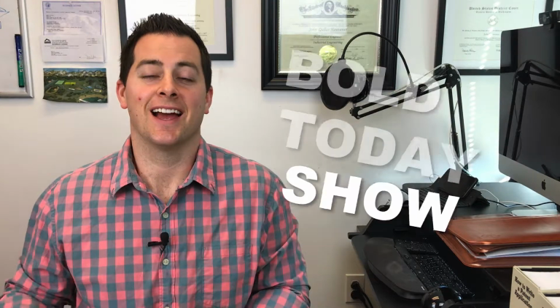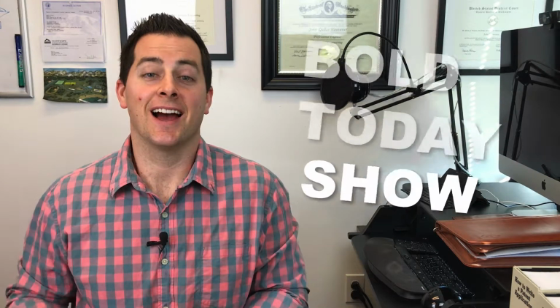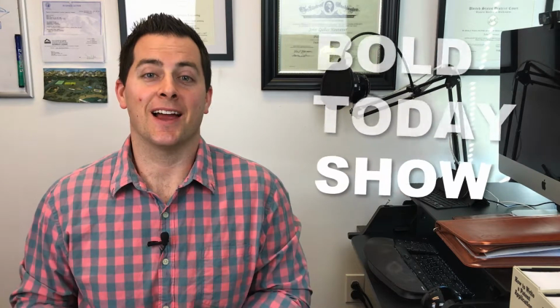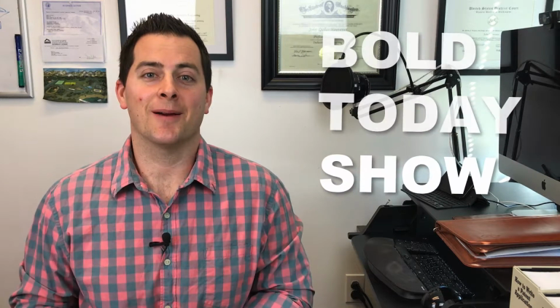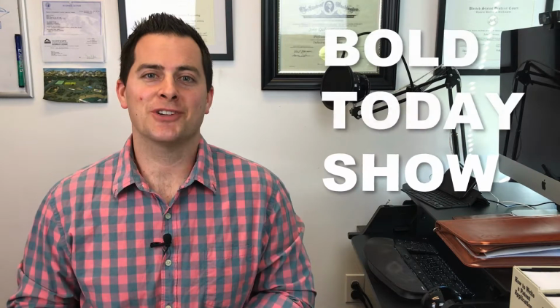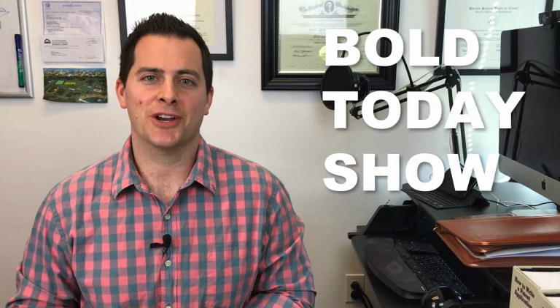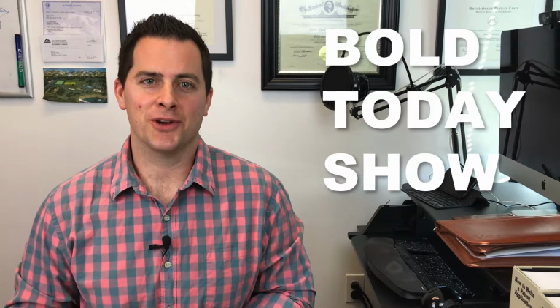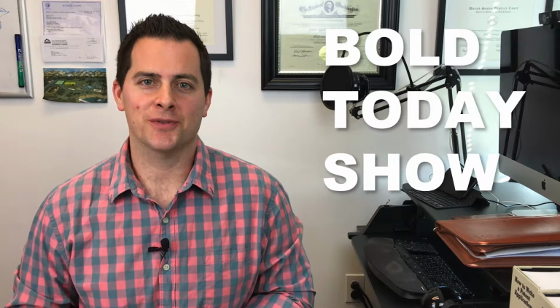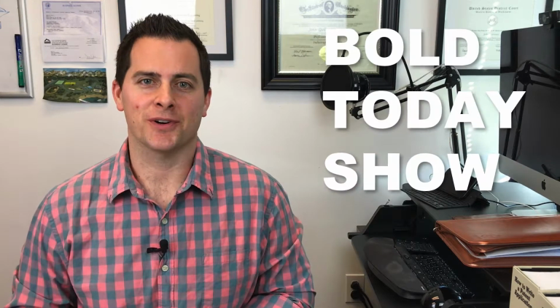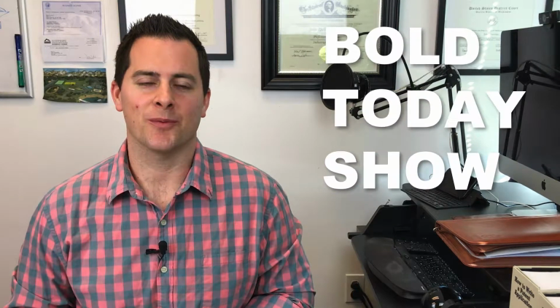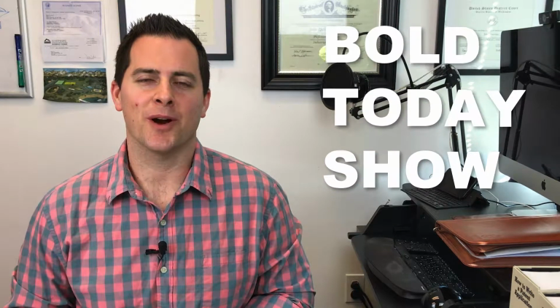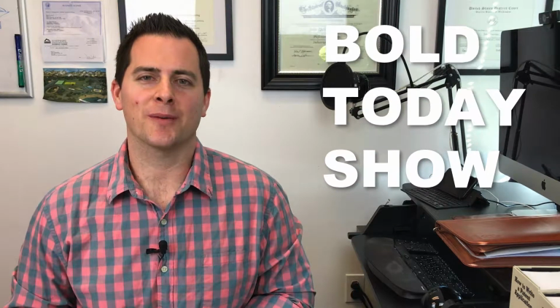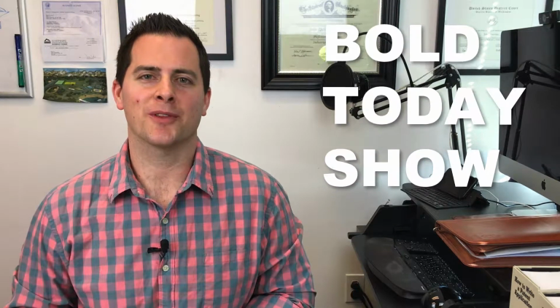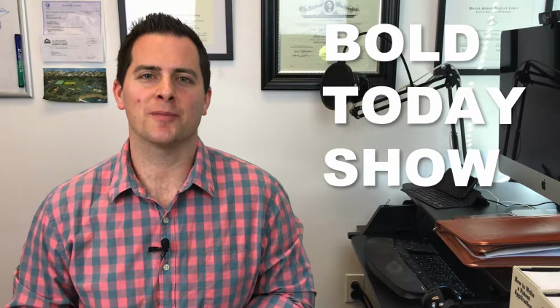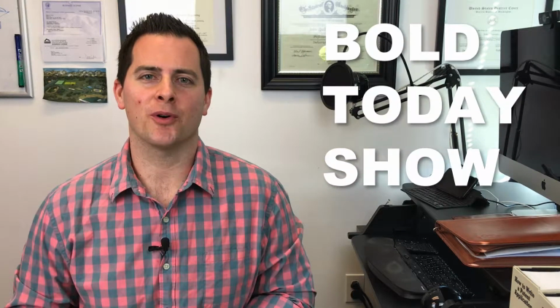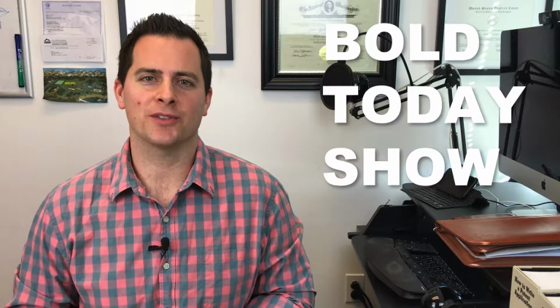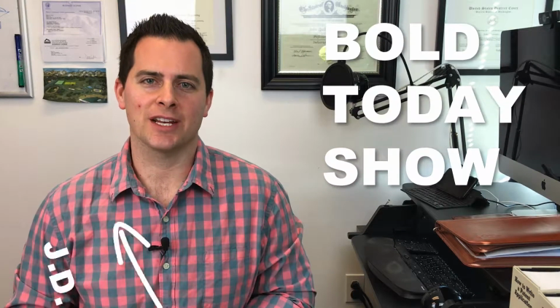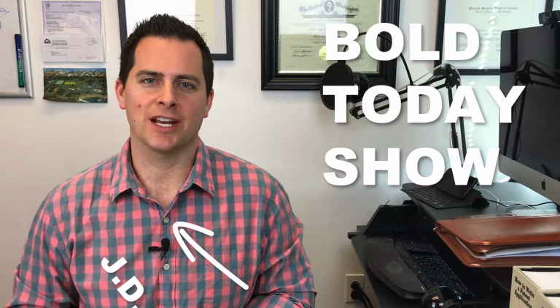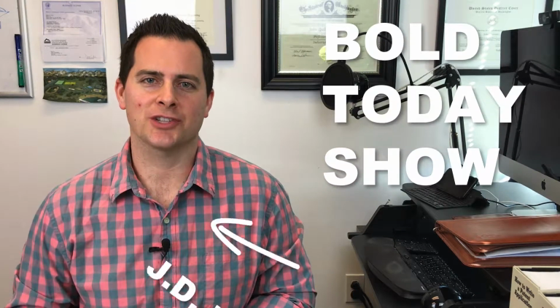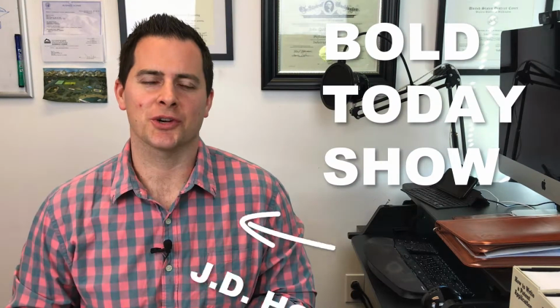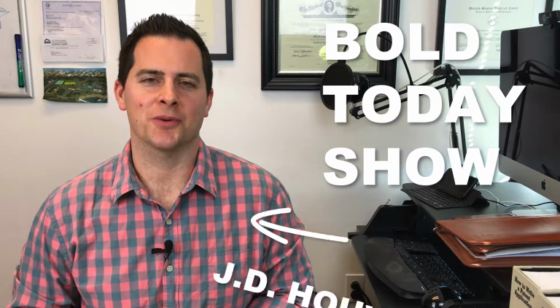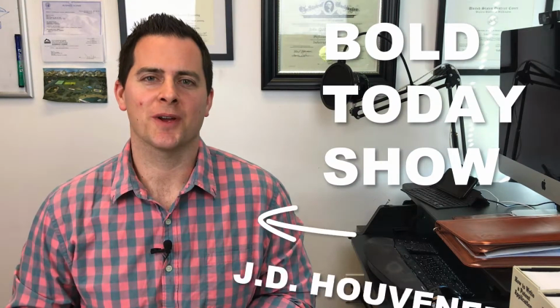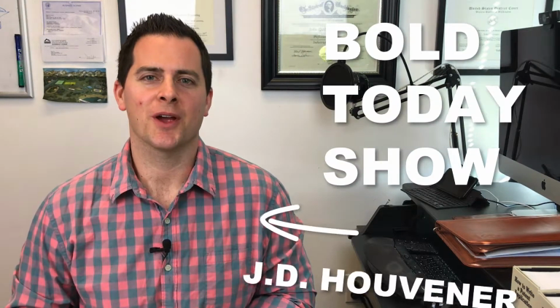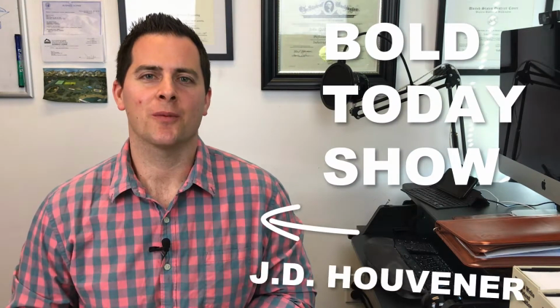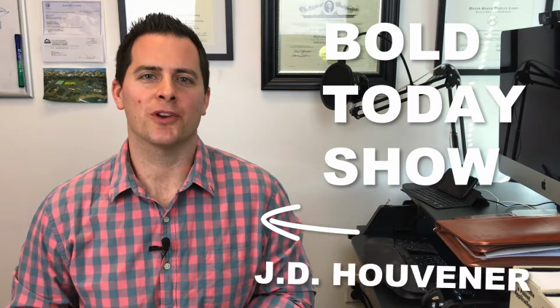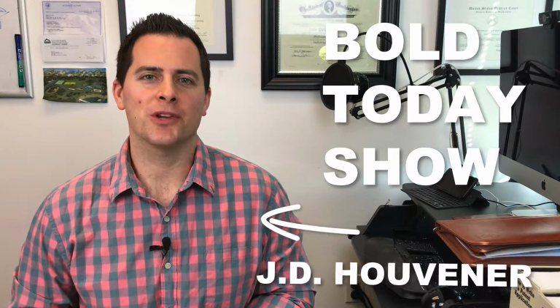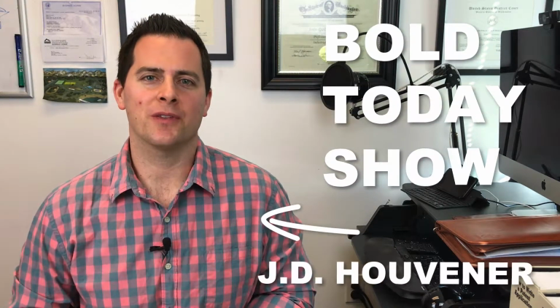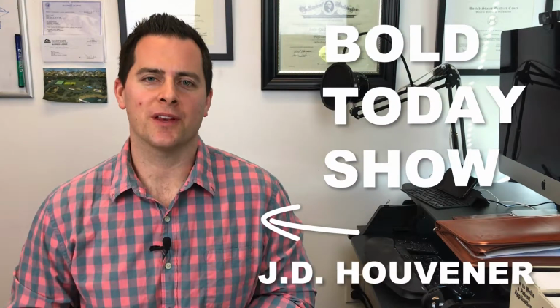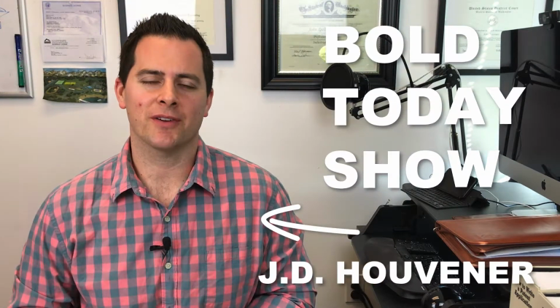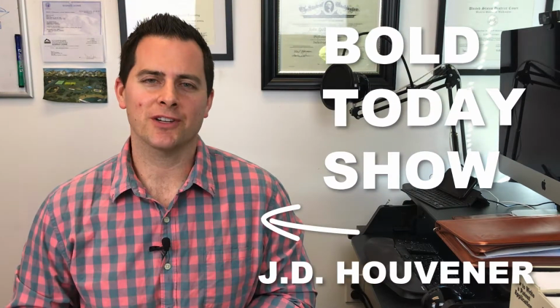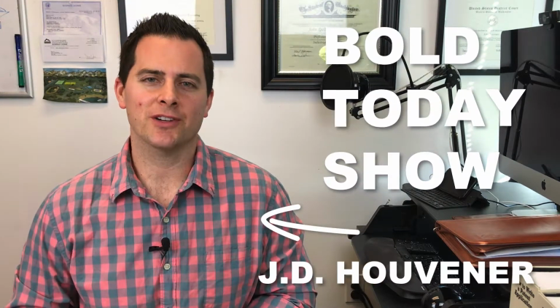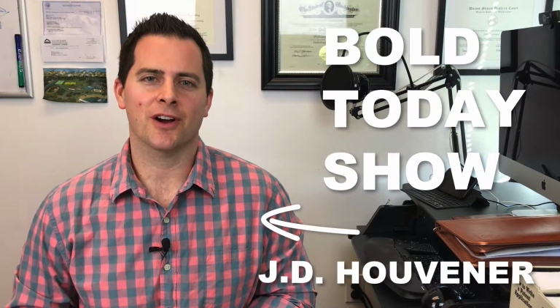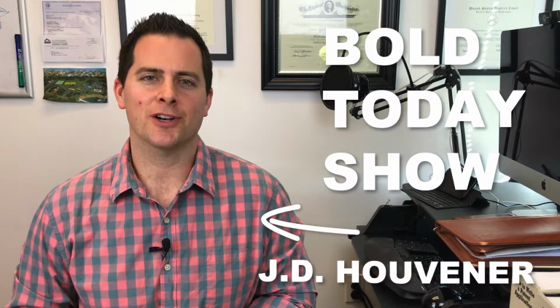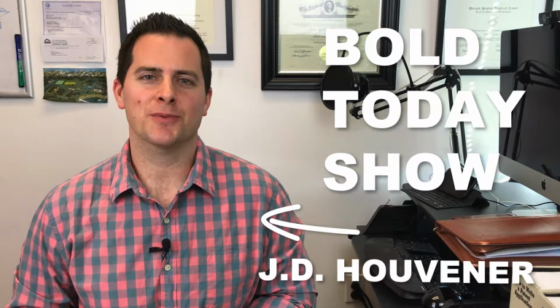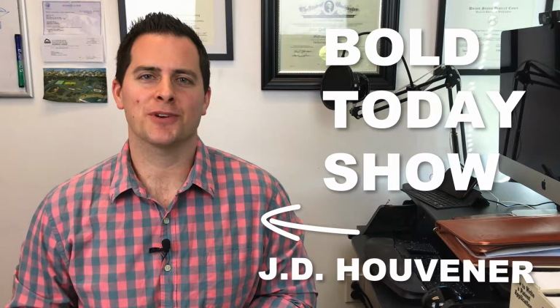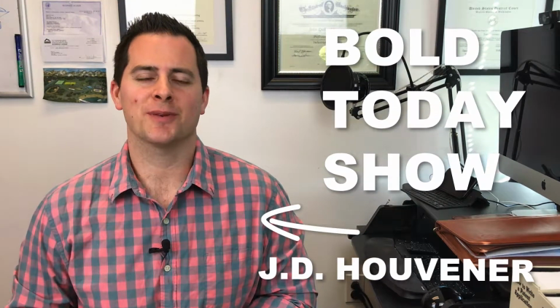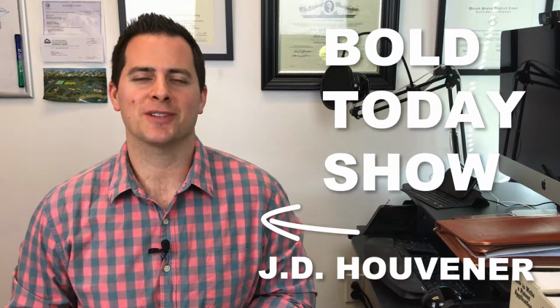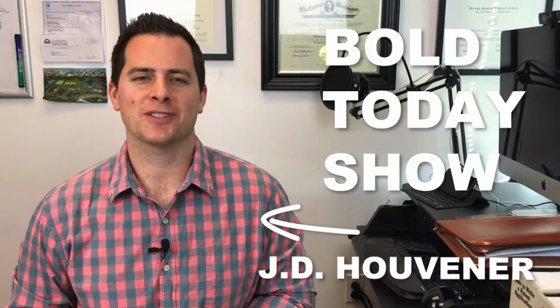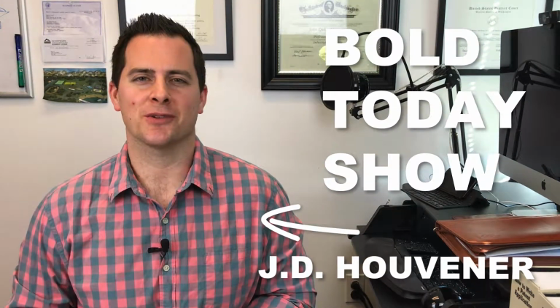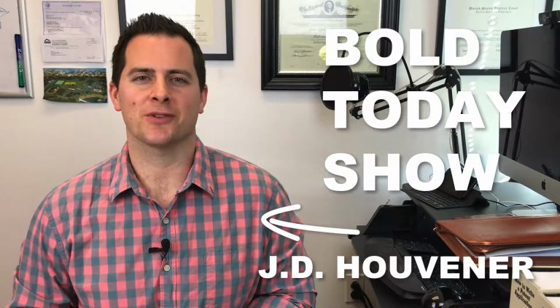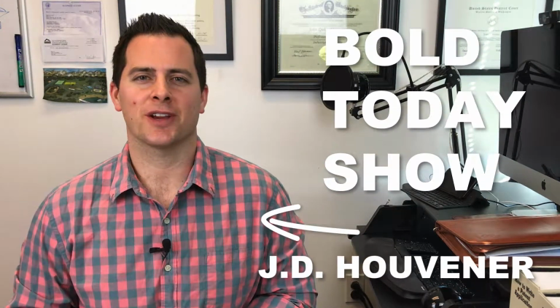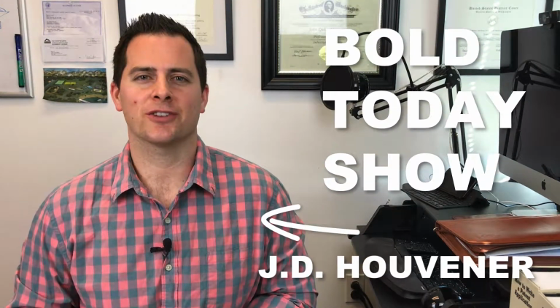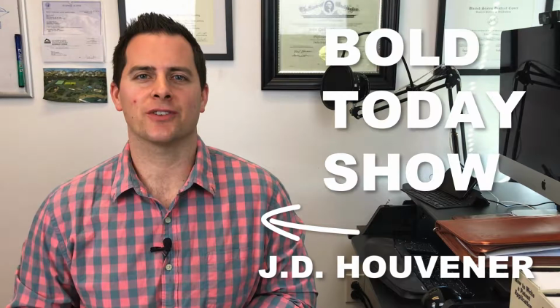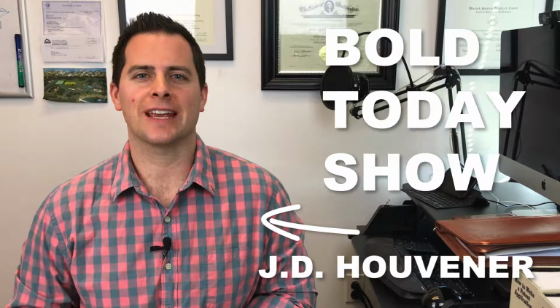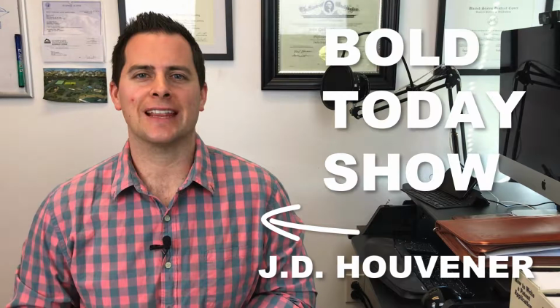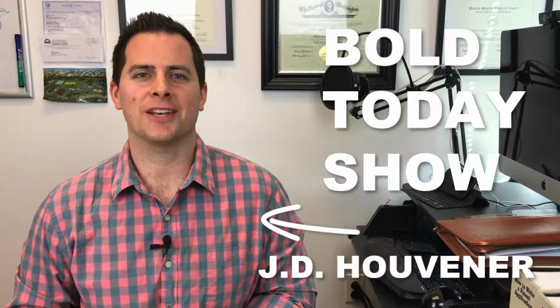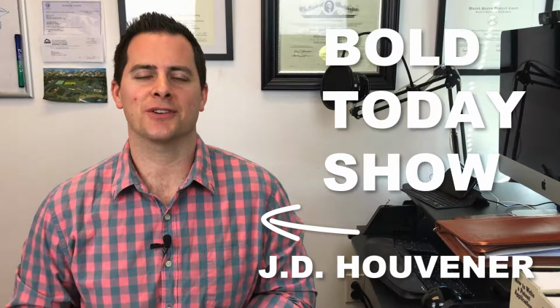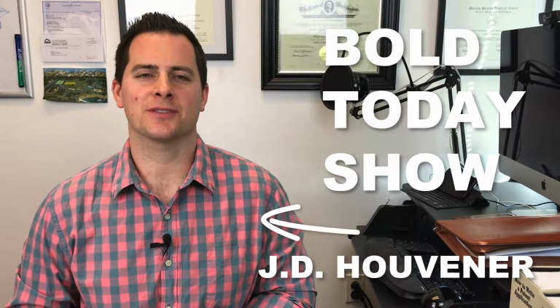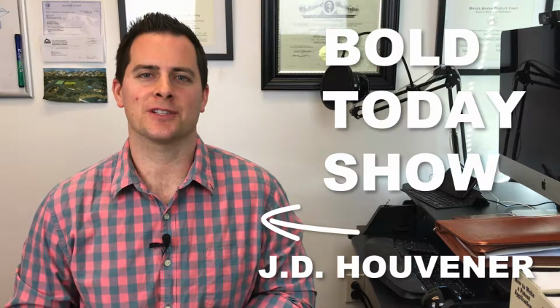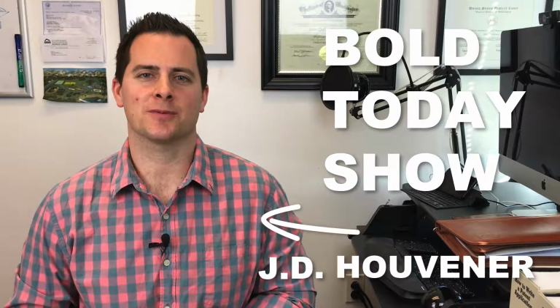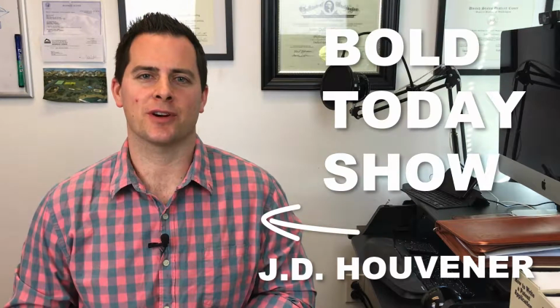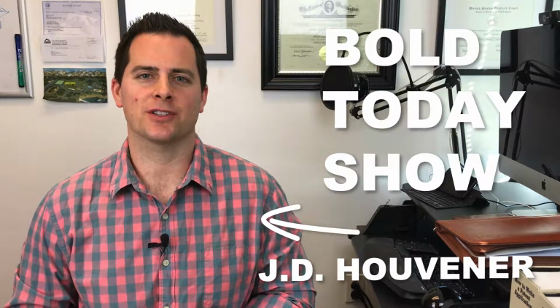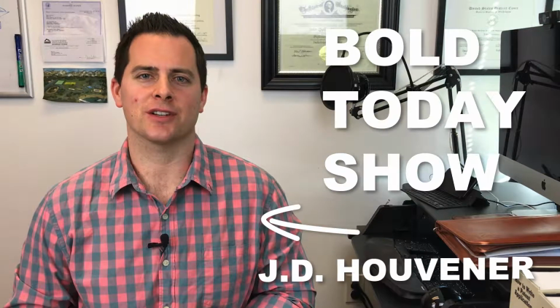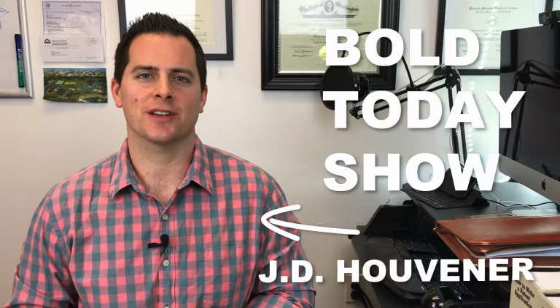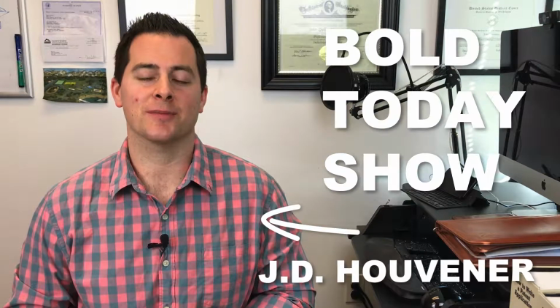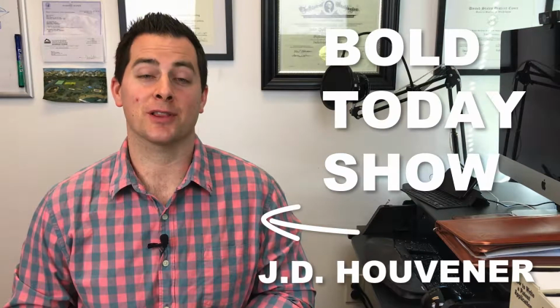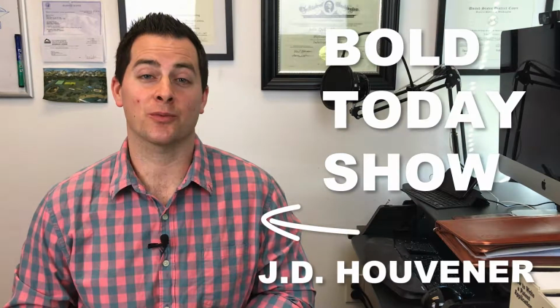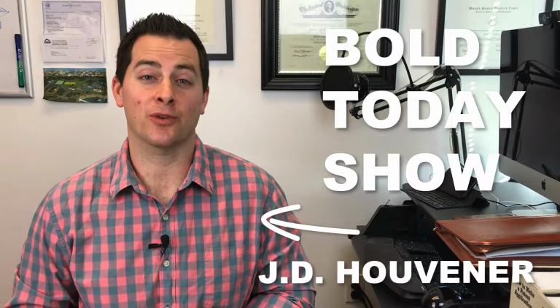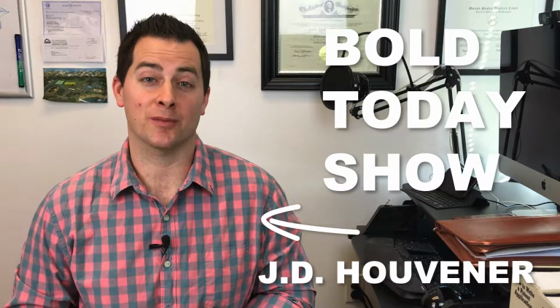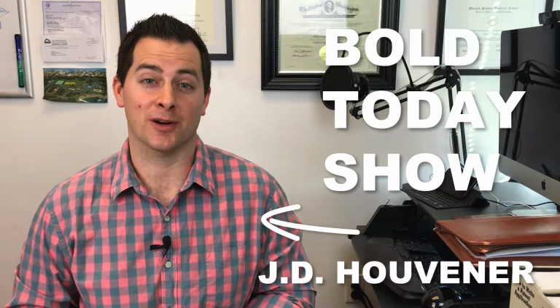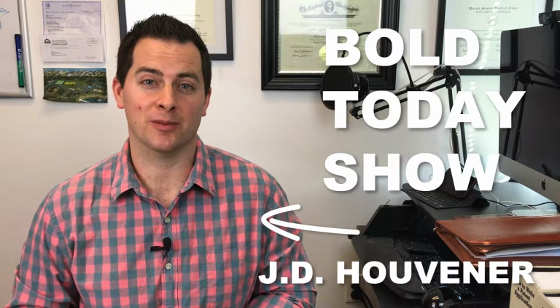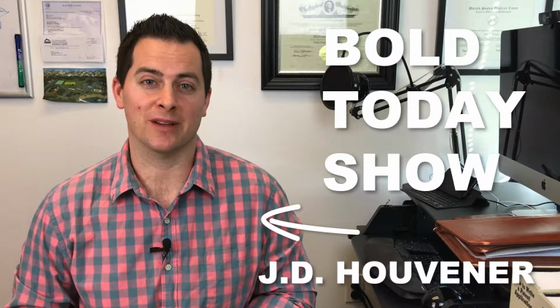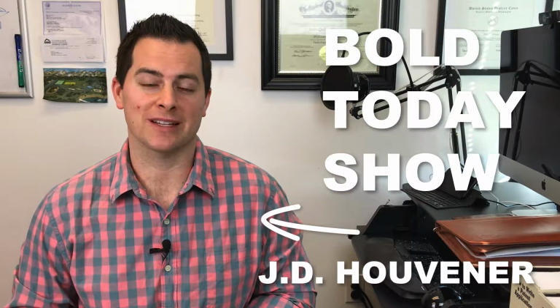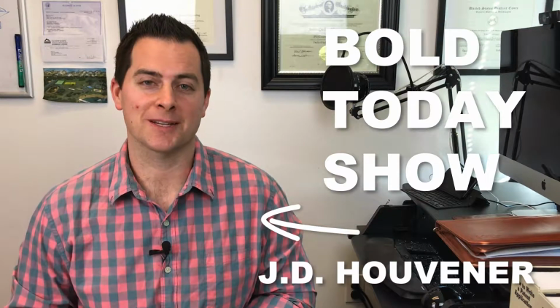Hi, I'm J.D. Hoover and welcome to the Bold Today Show, where you — the inventor, entrepreneur, and business owner — get your daily dose of inspiration to make the world a better place.